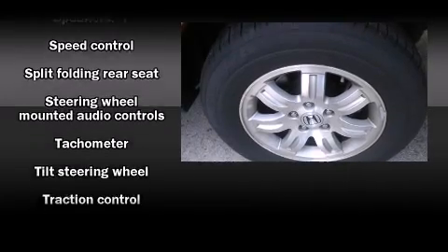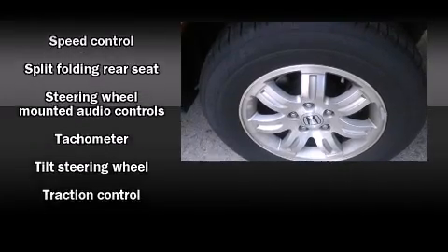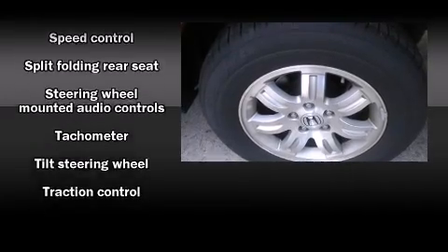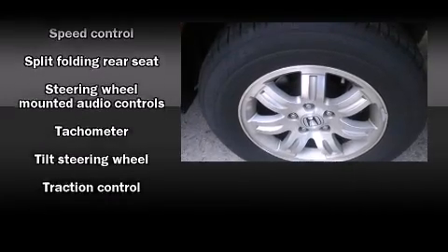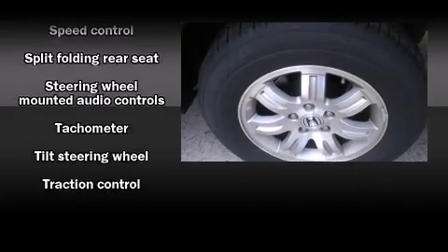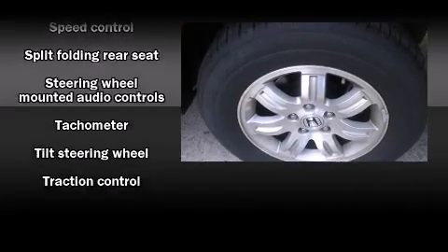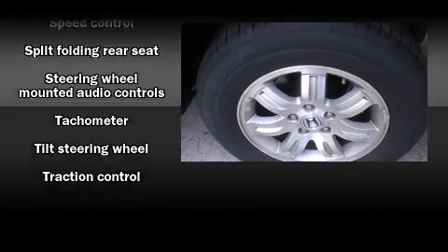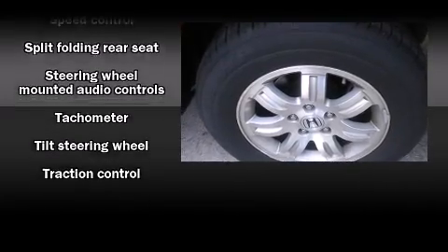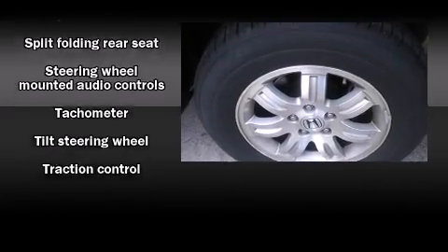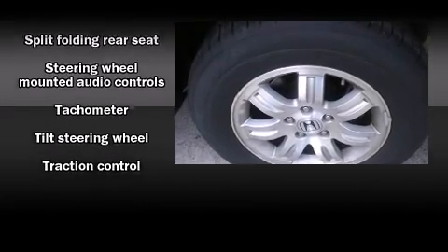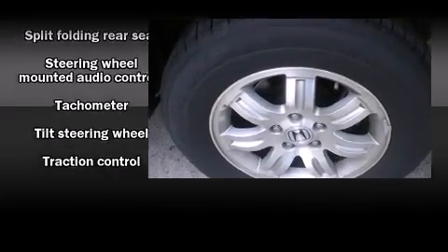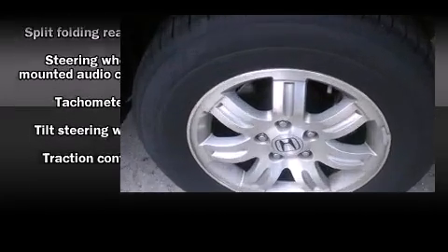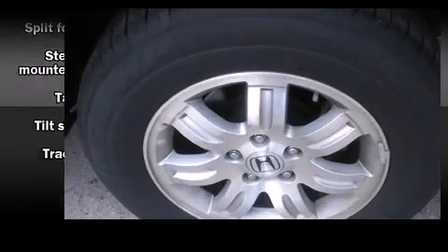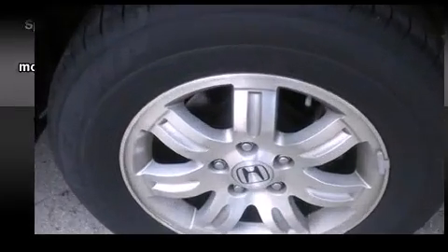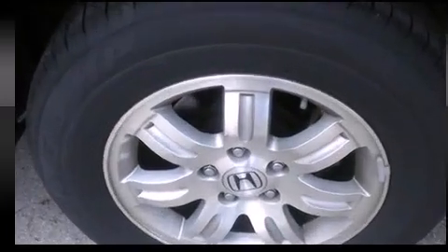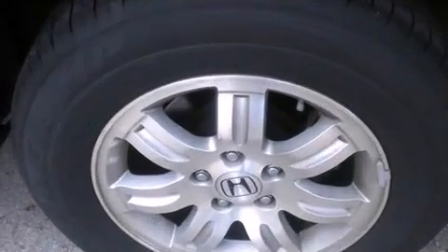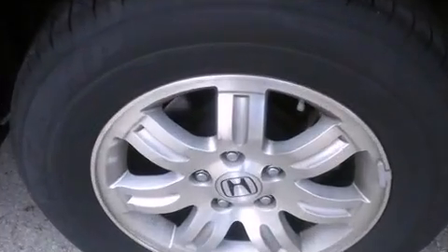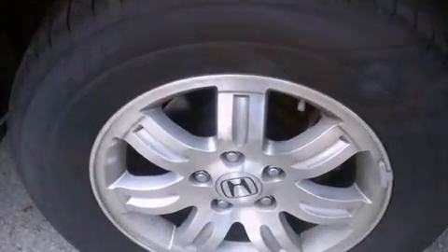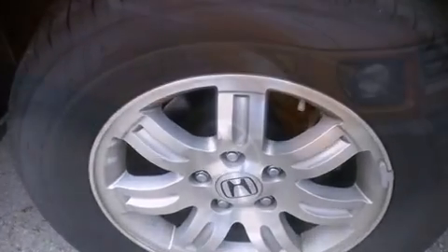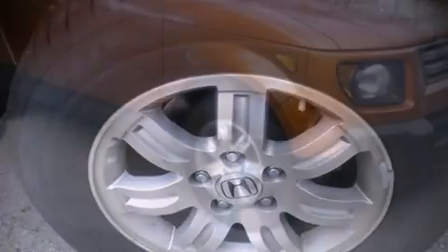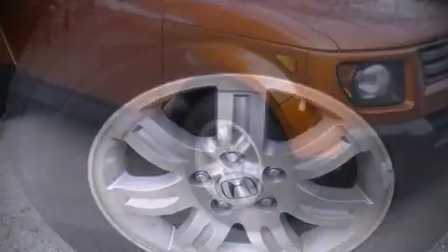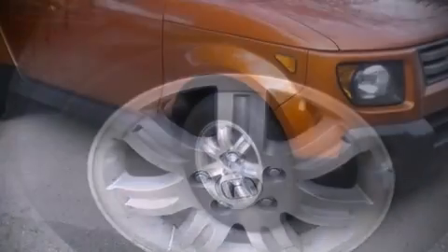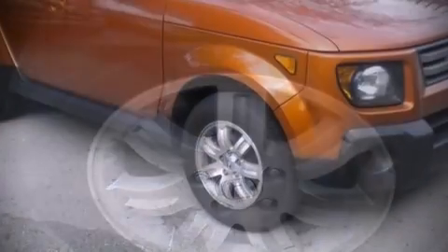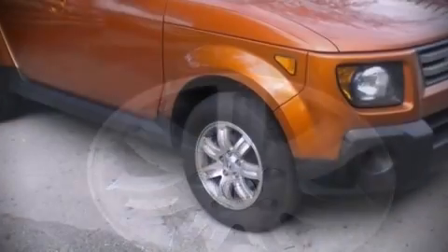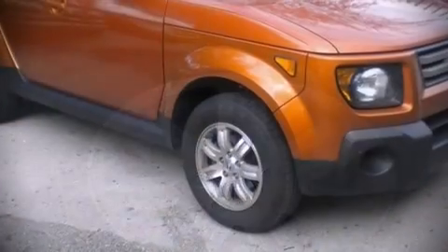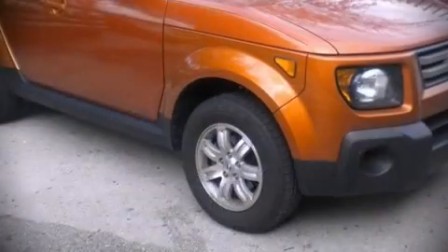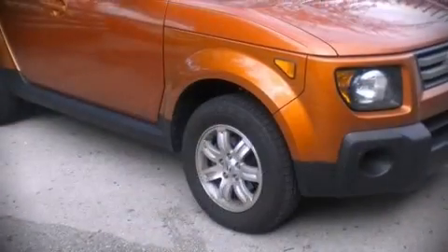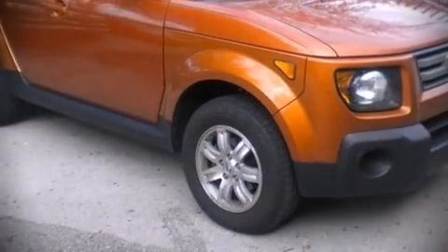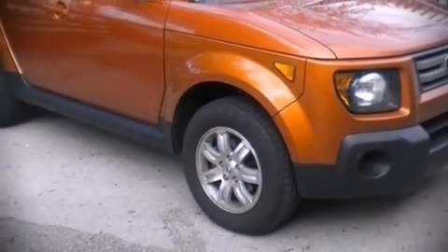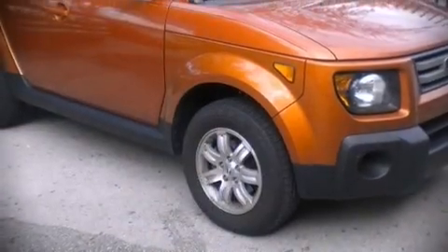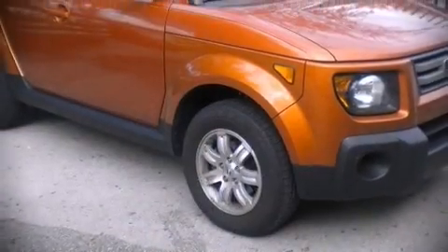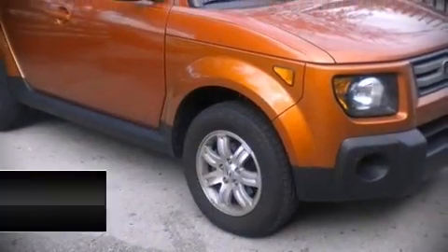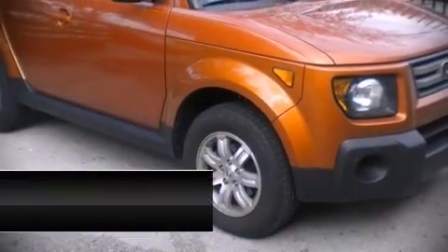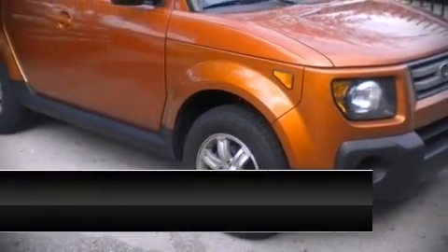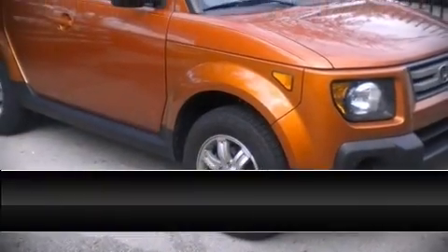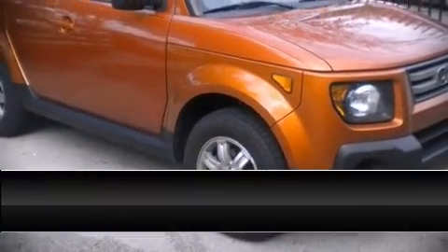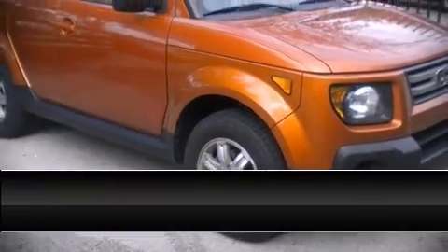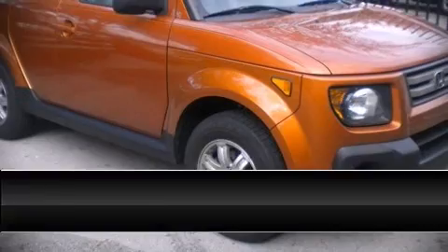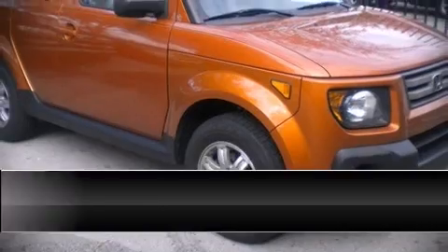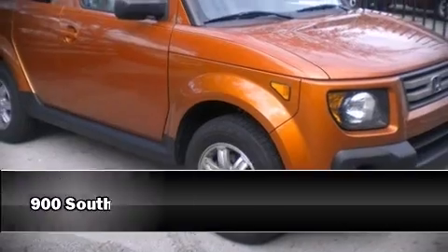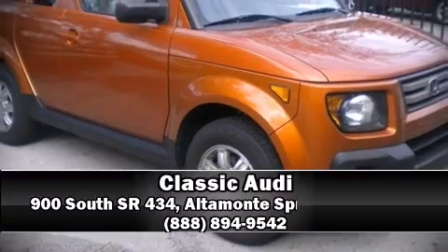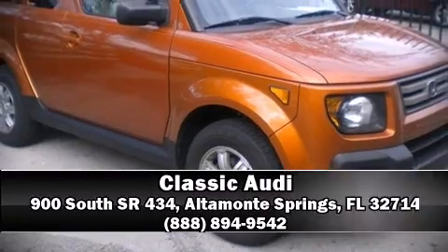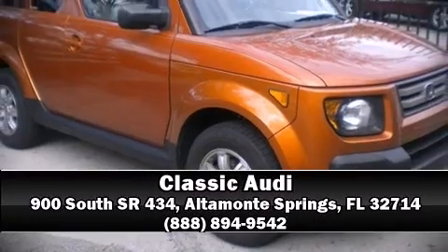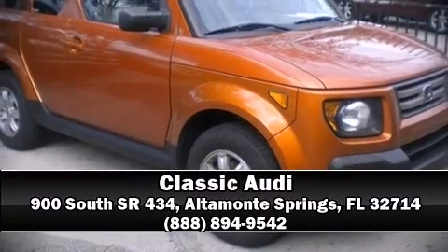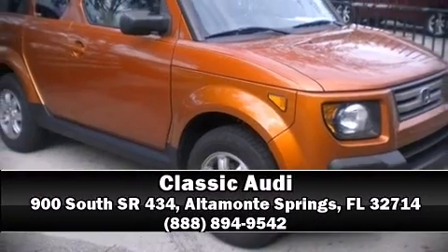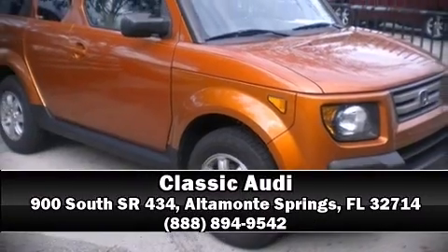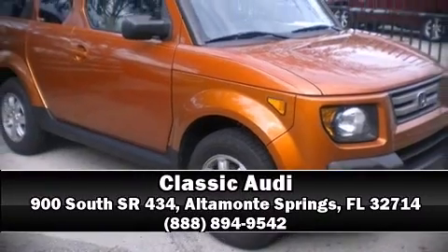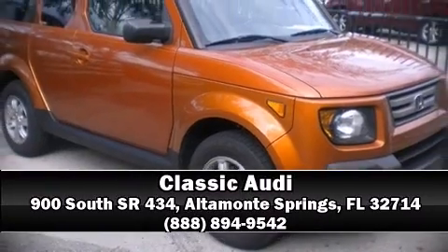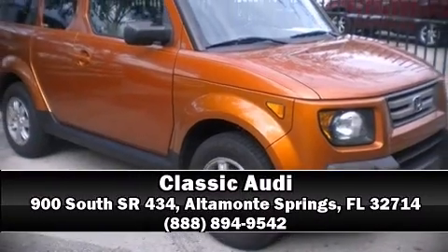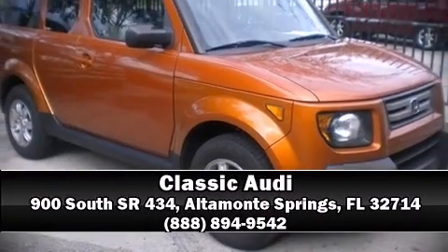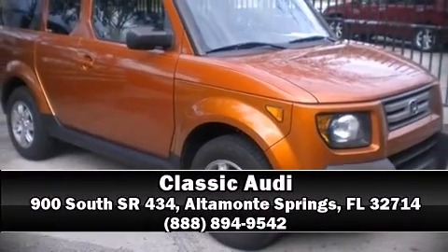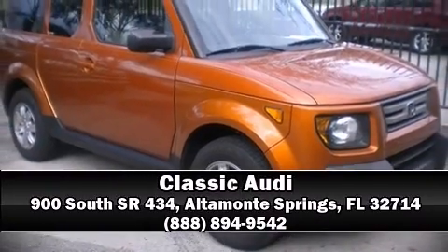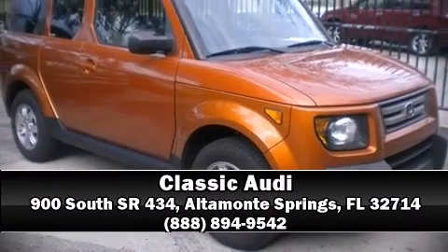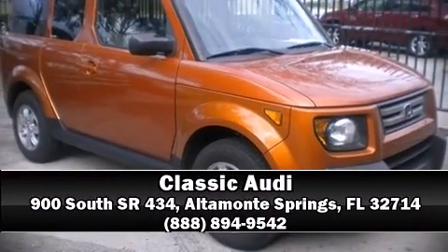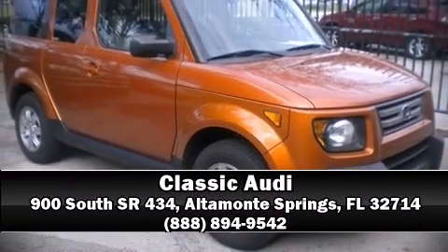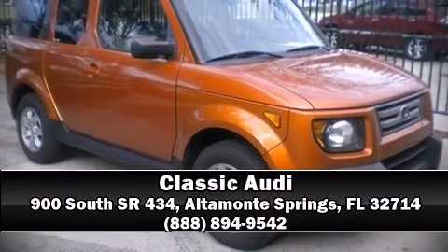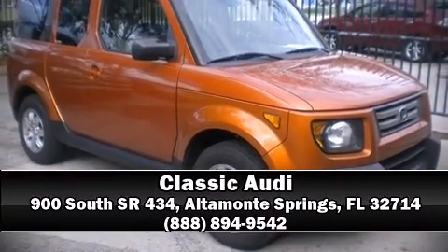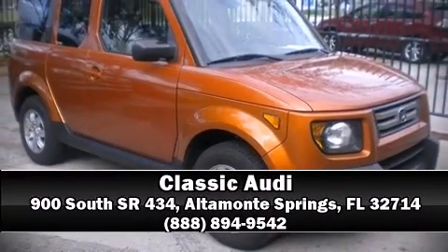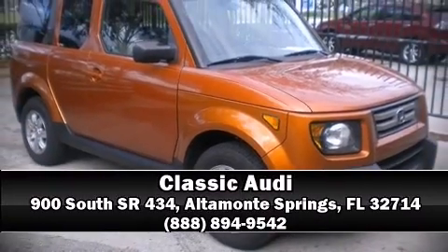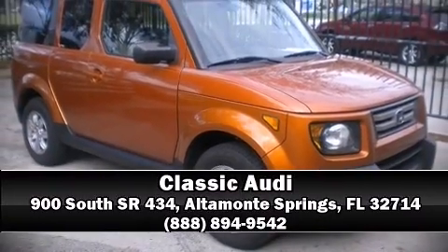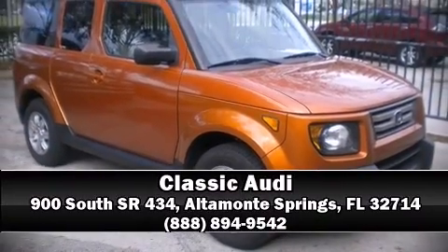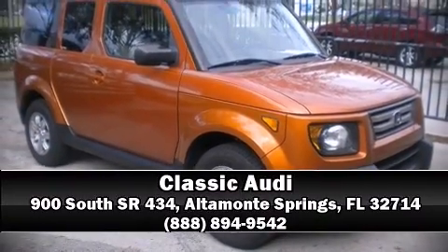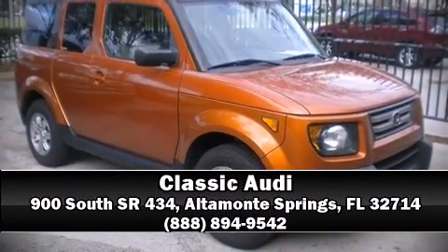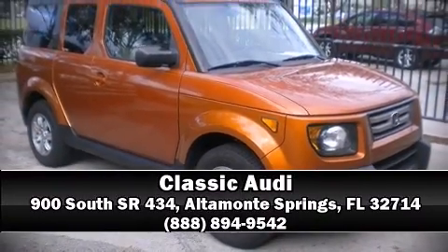A test drive is waiting for you. Call now to schedule an appointment at our dealership and take a closer look at this unit.